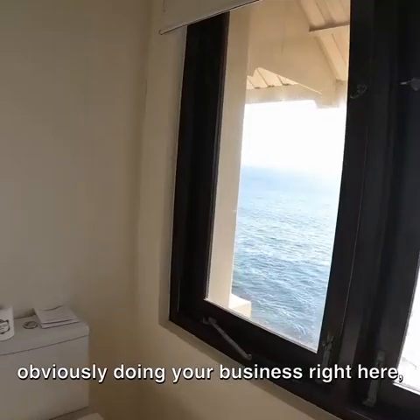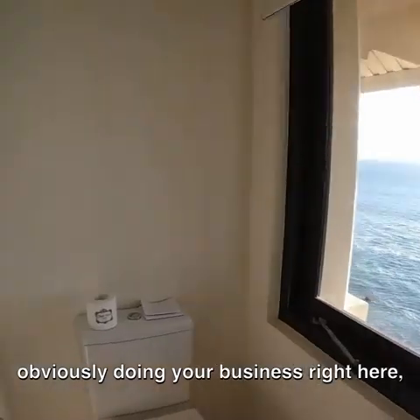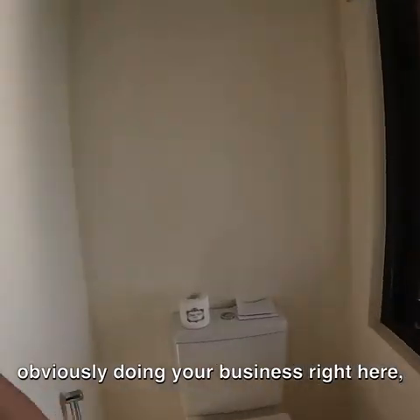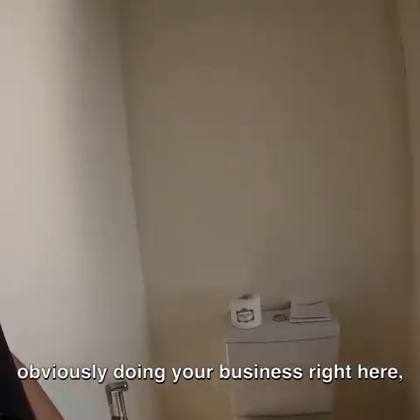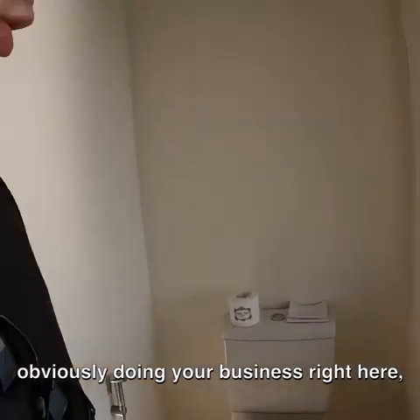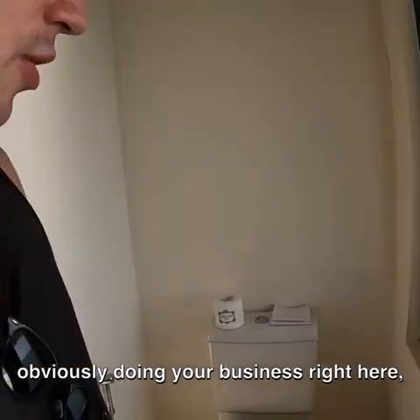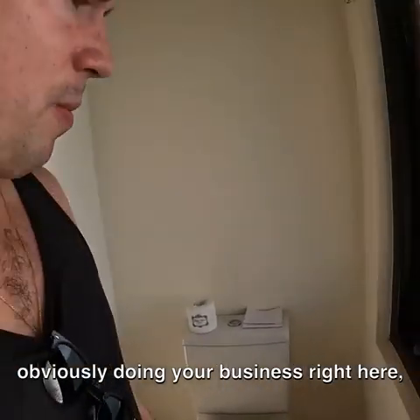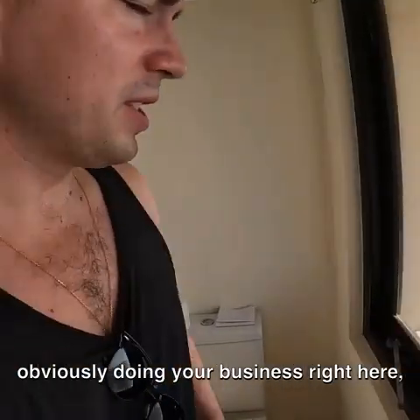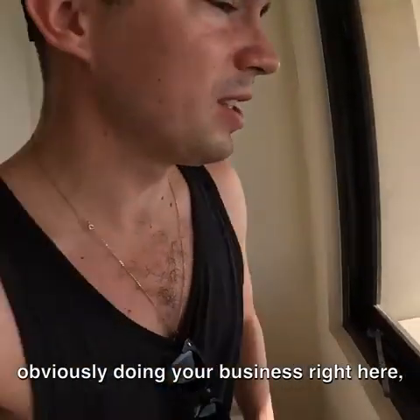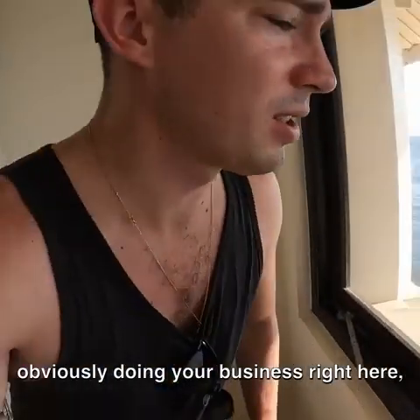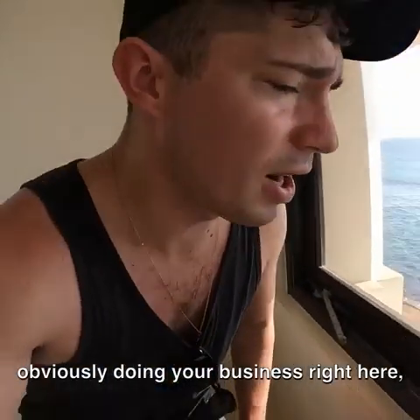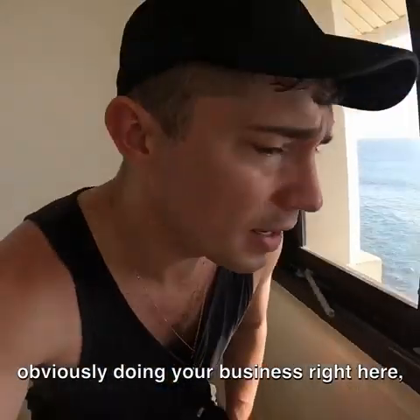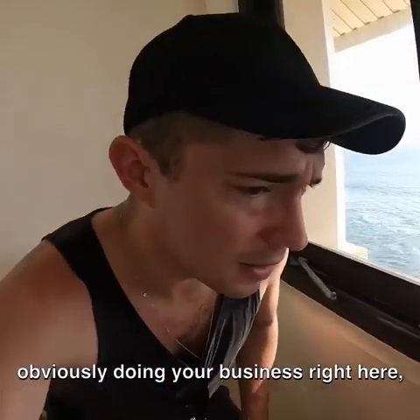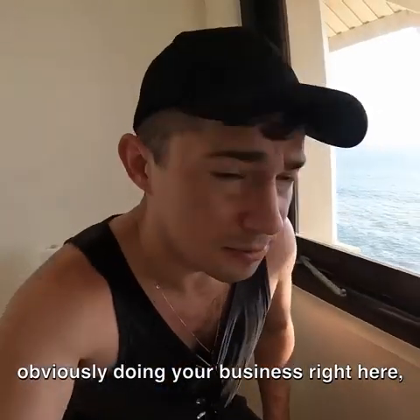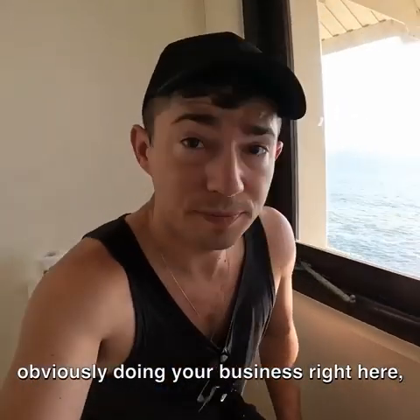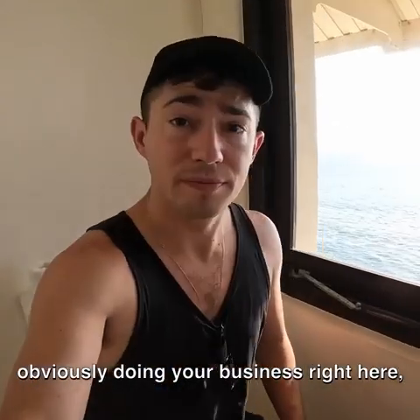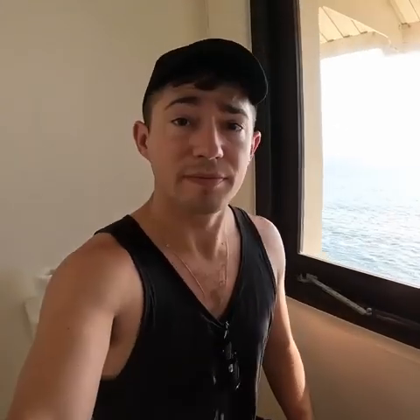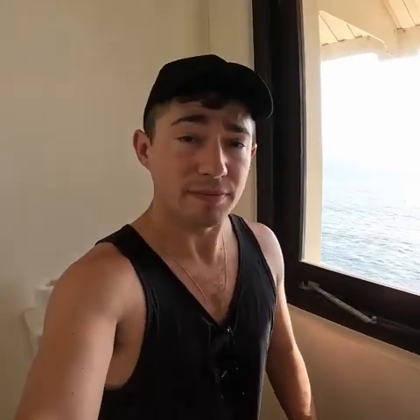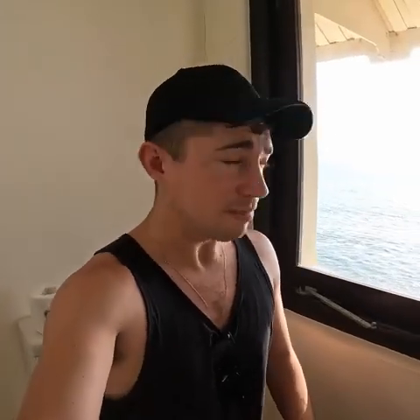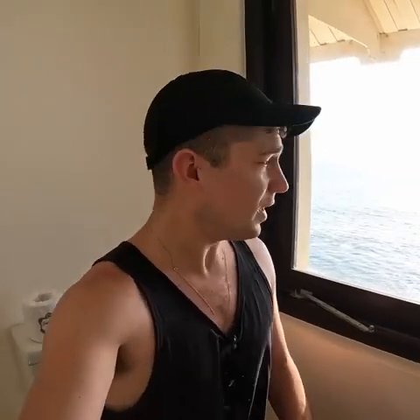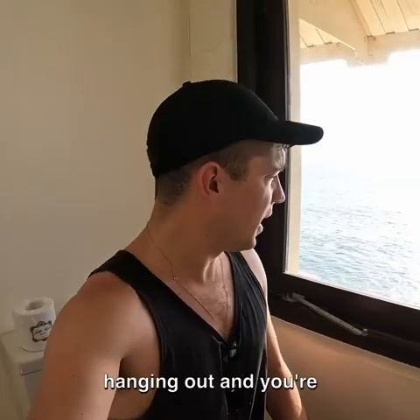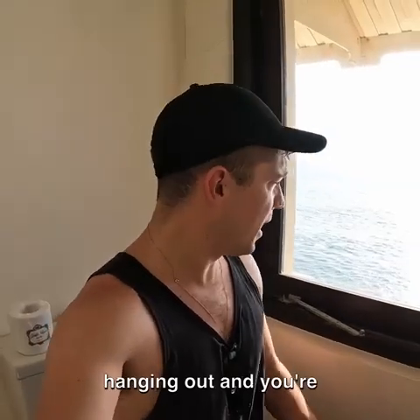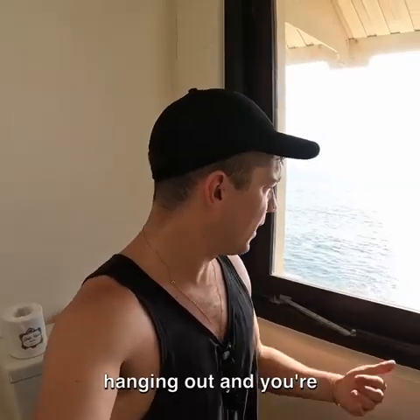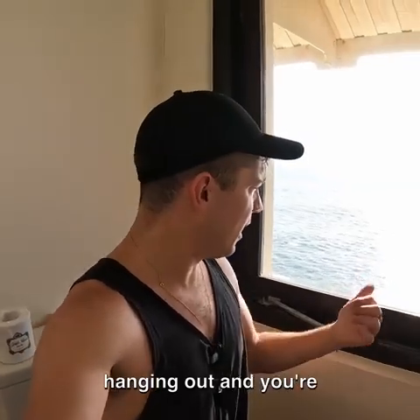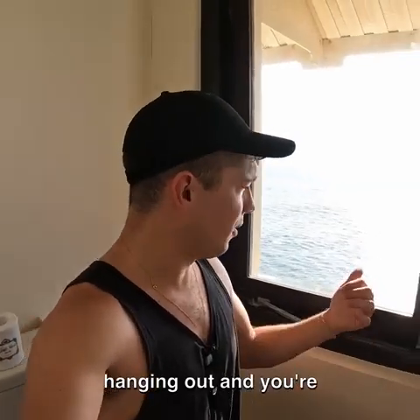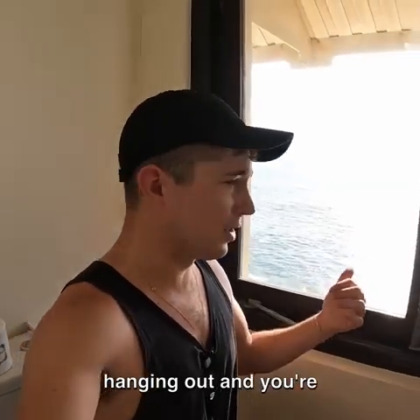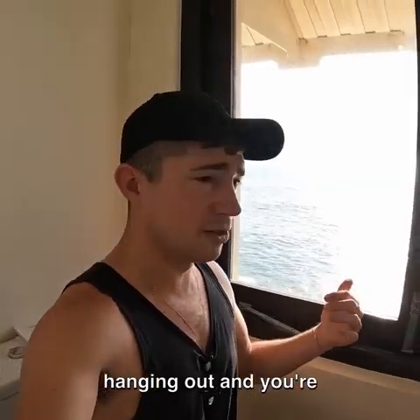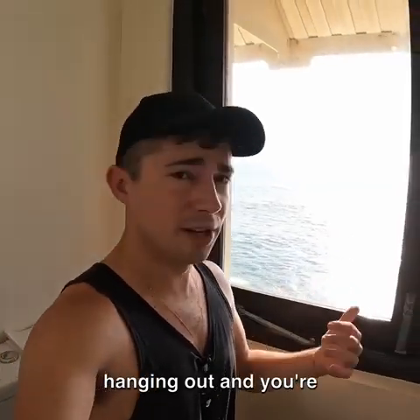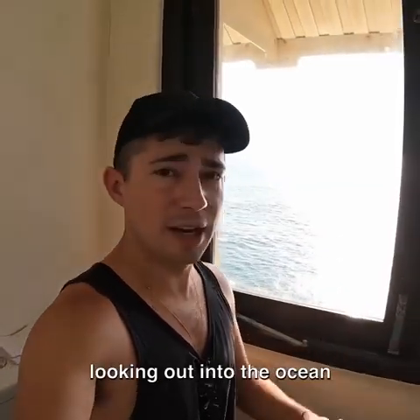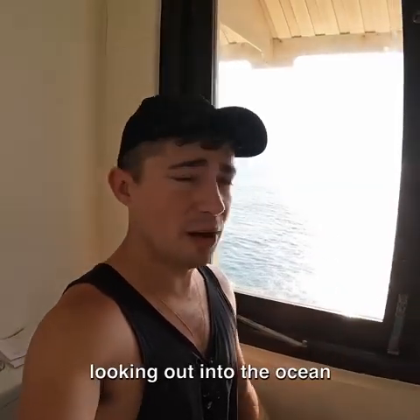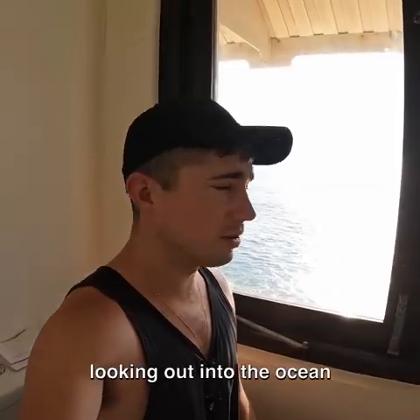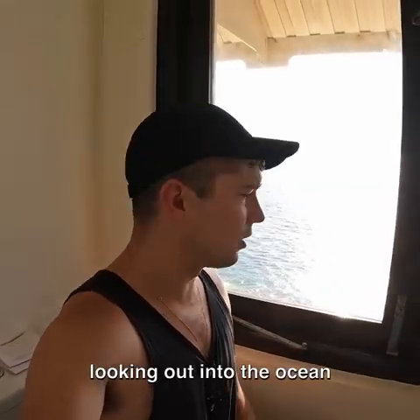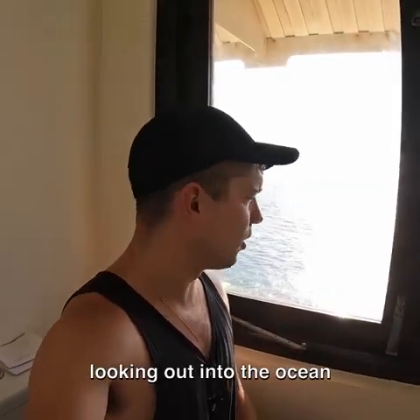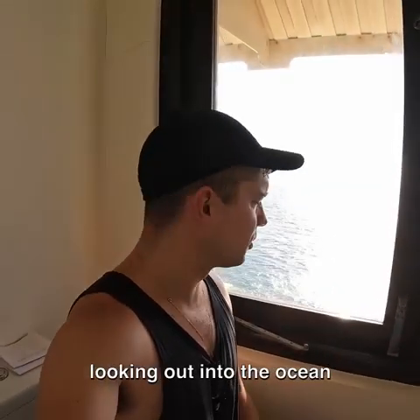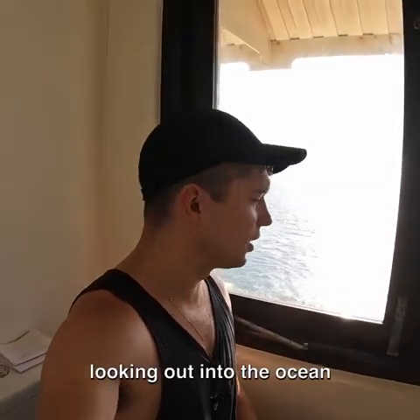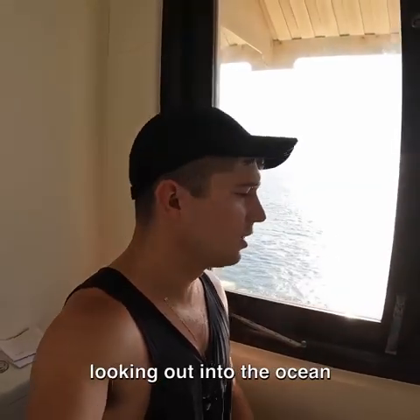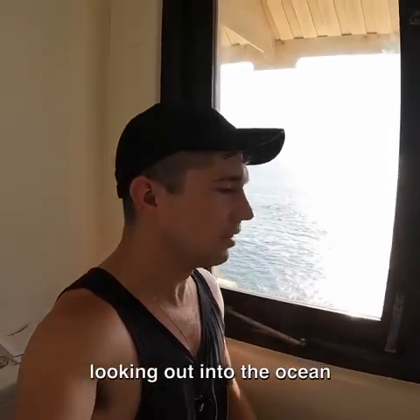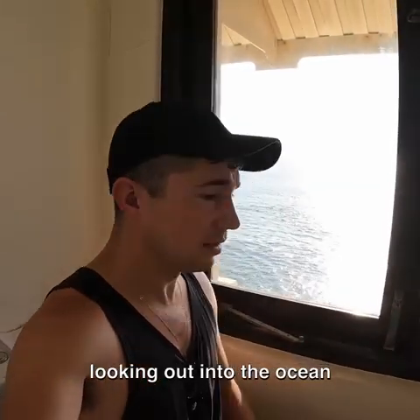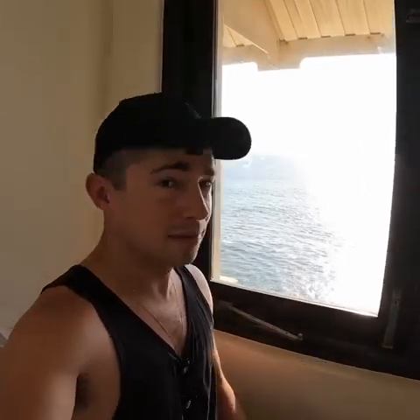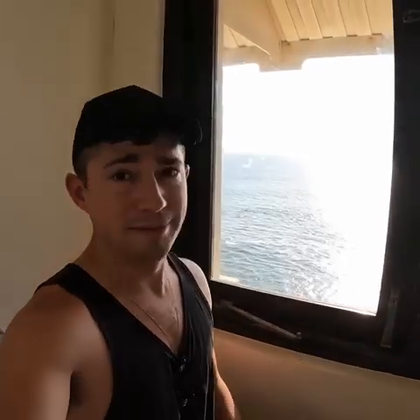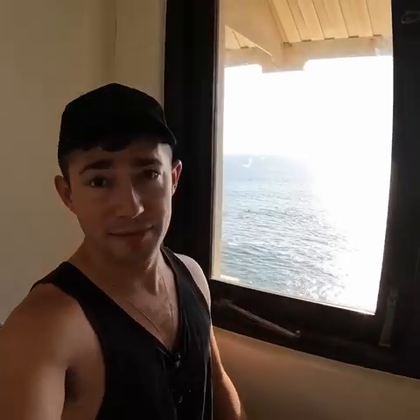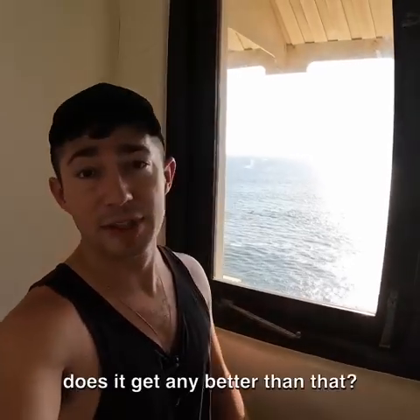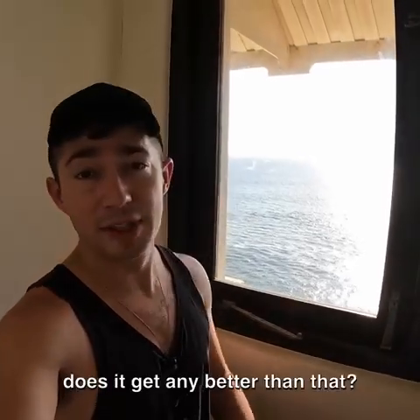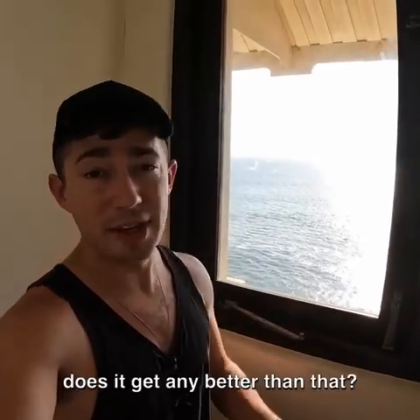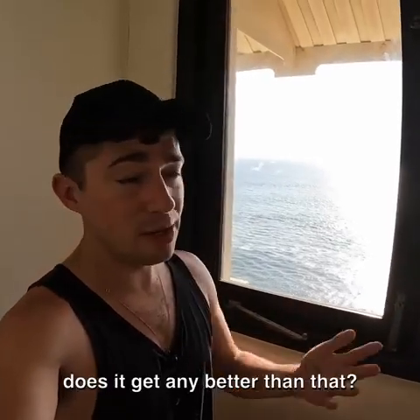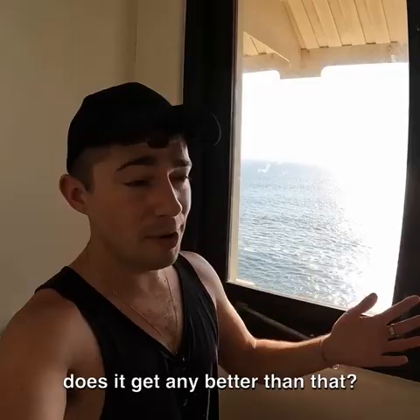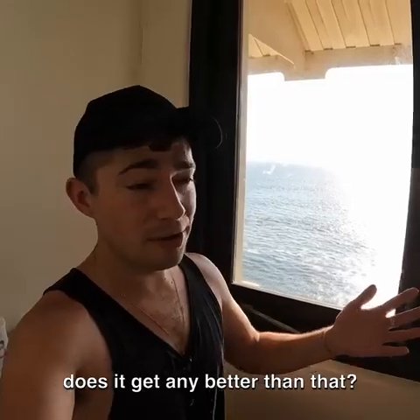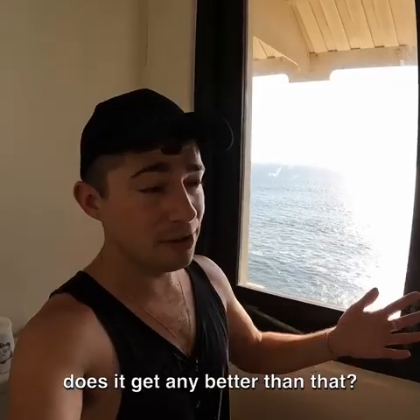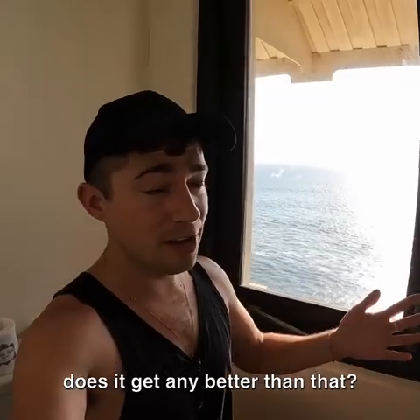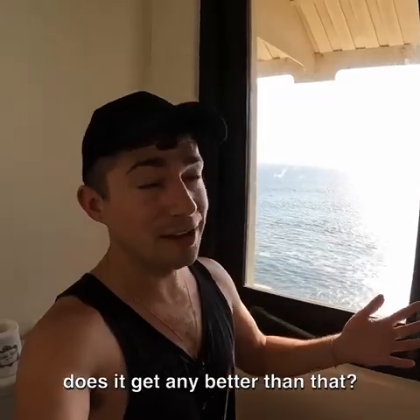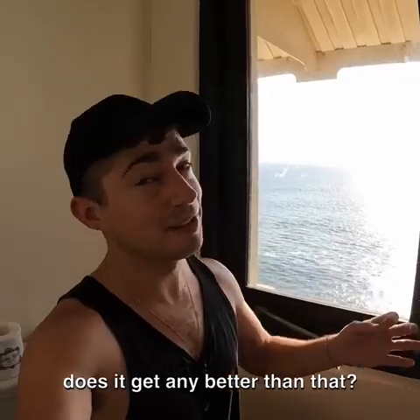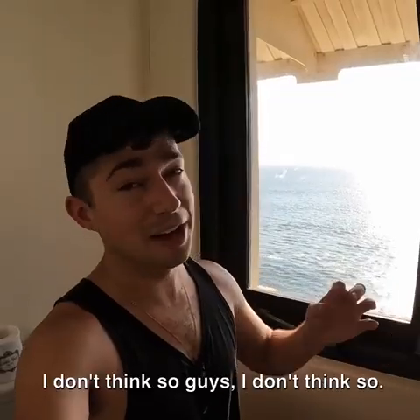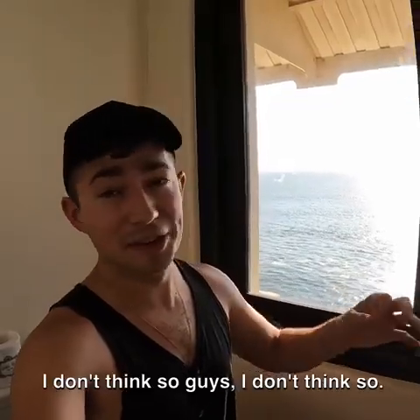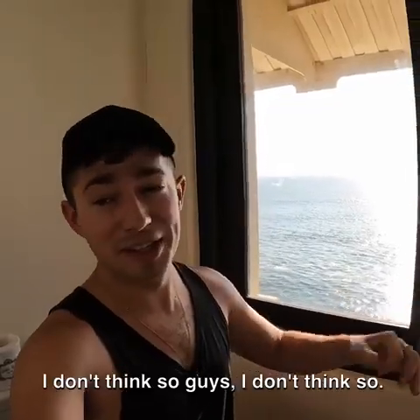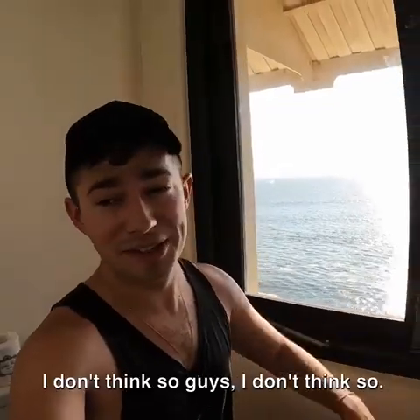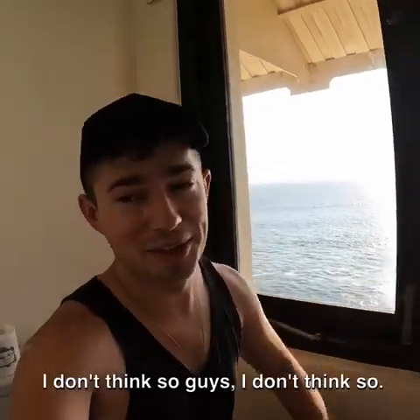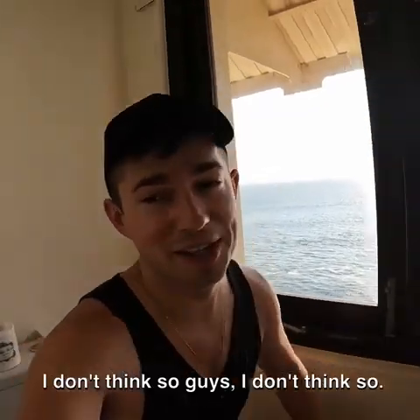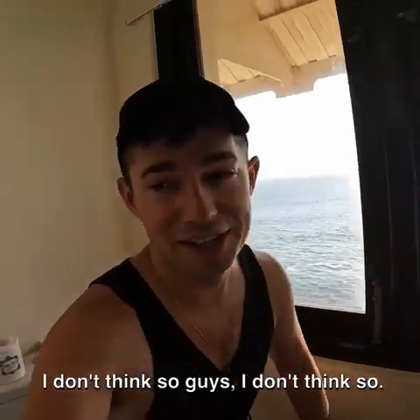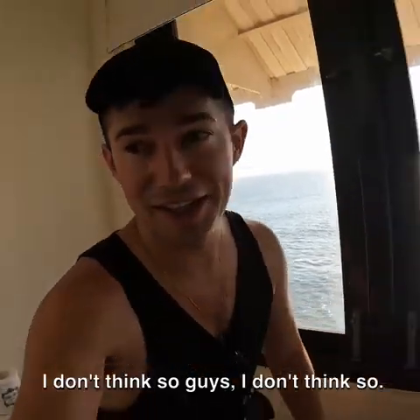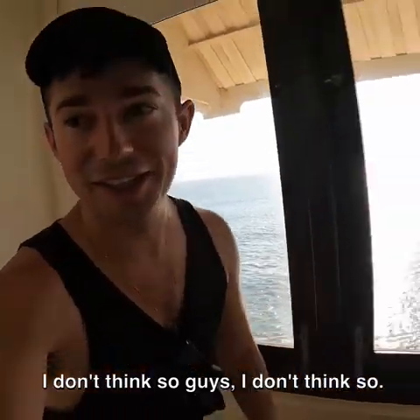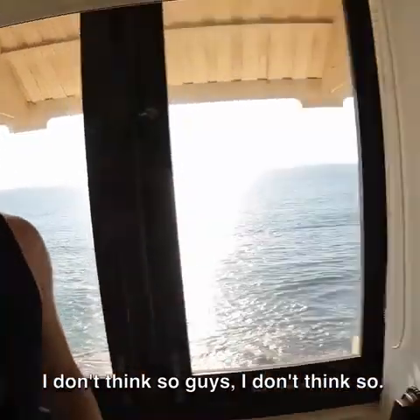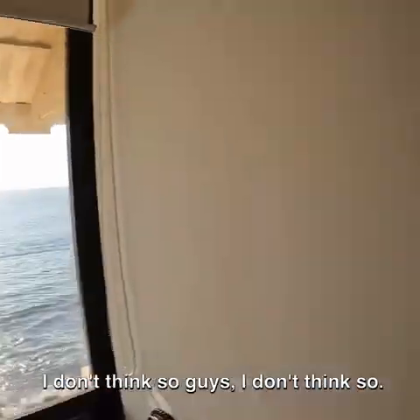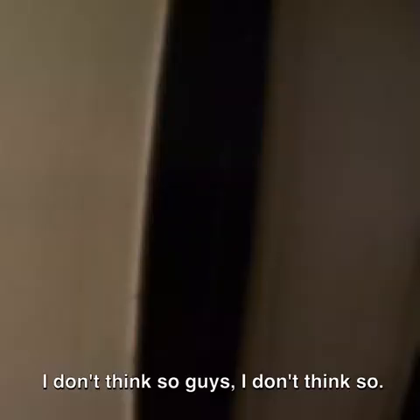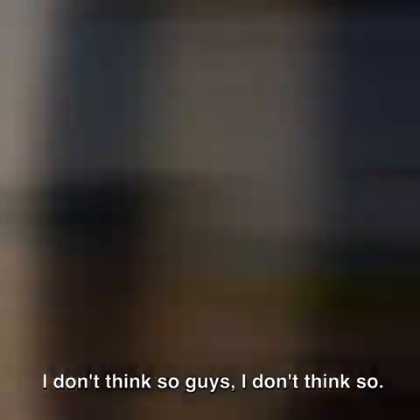Obviously doing your business right here, hanging out, and you're looking out into the ocean. Does it get any better than that? I don't think so guys, I don't think so.